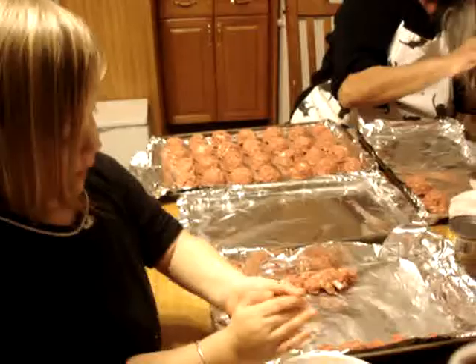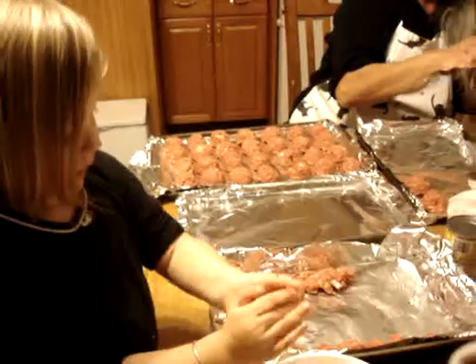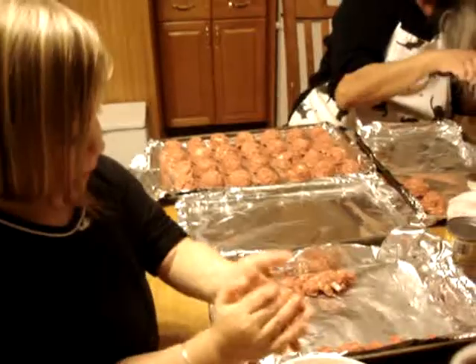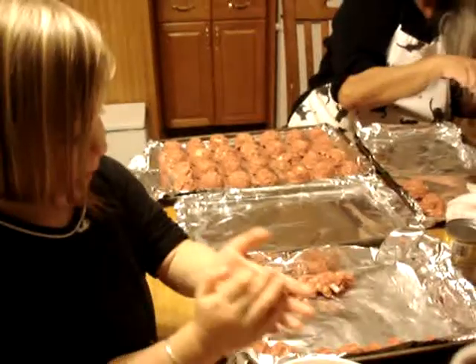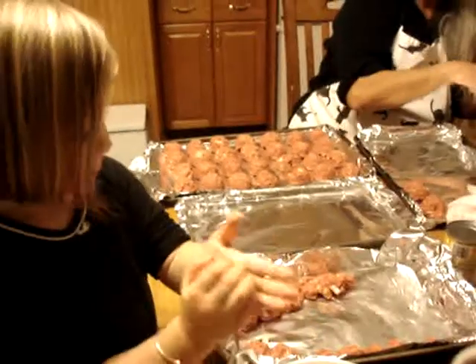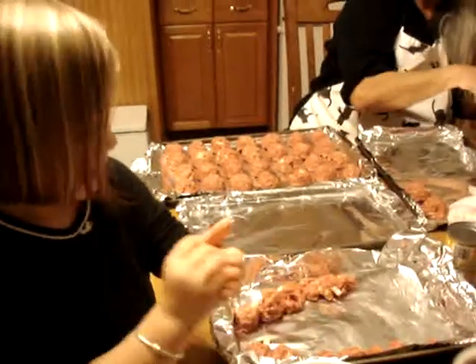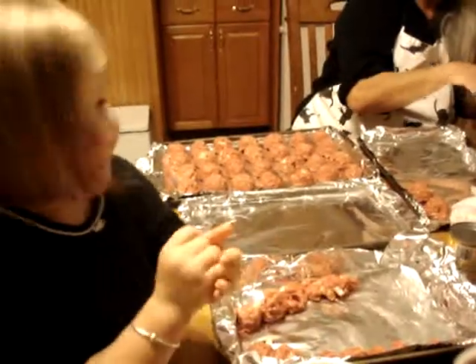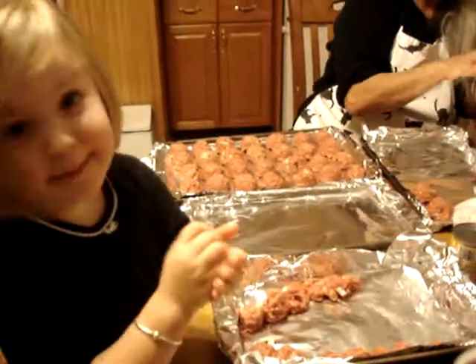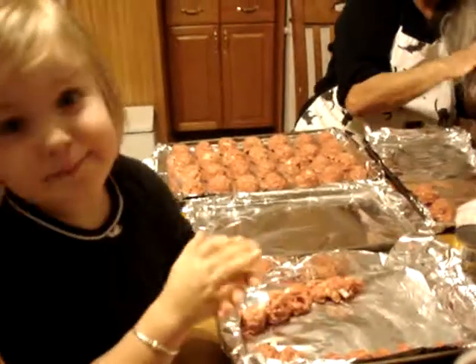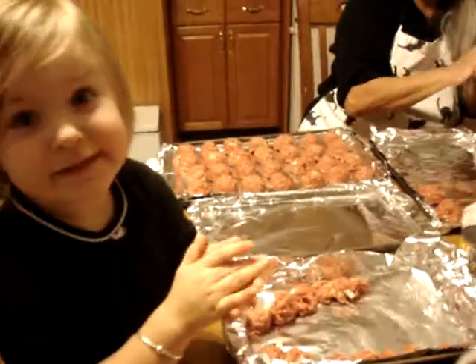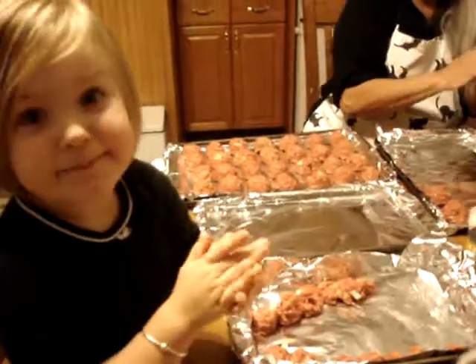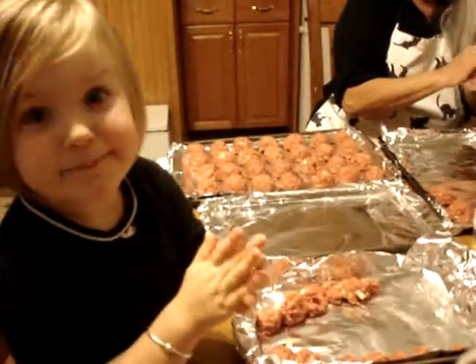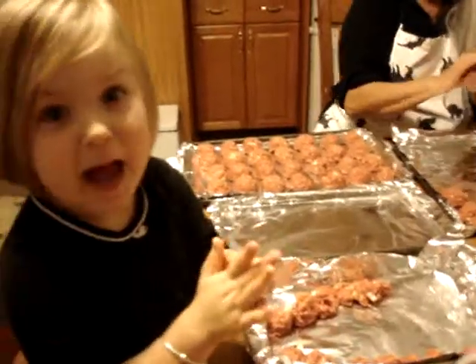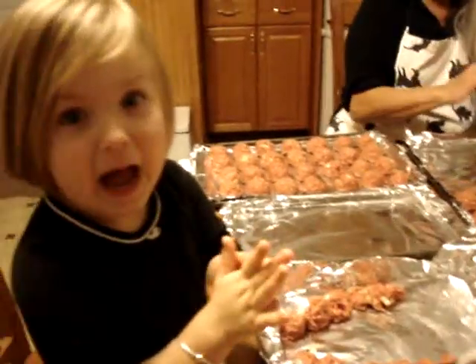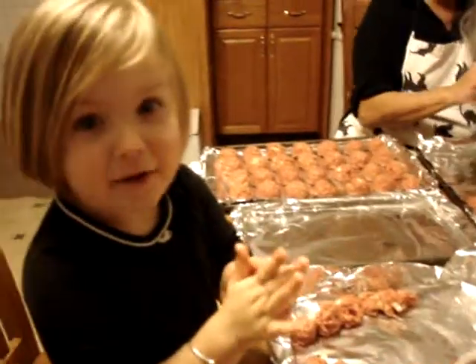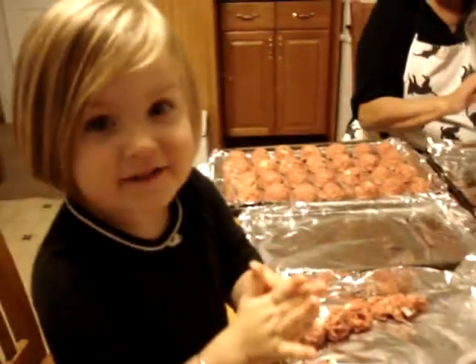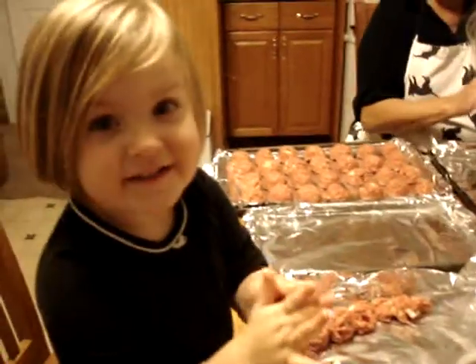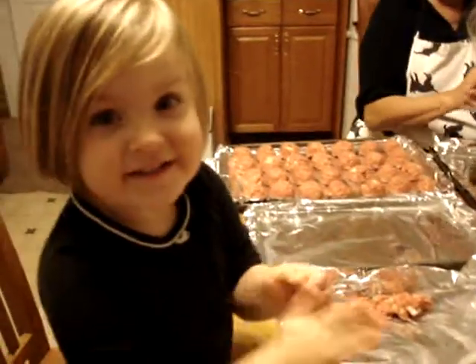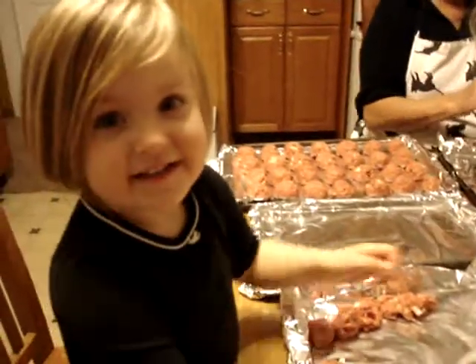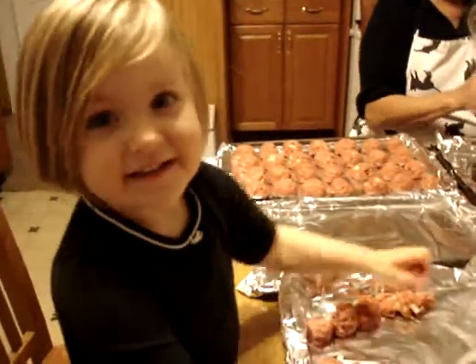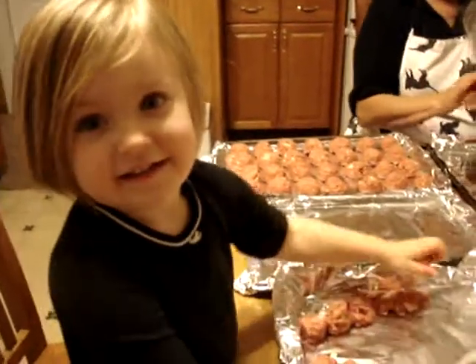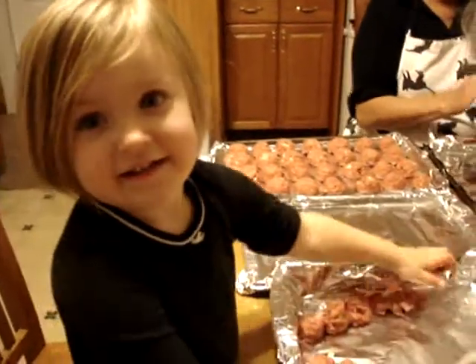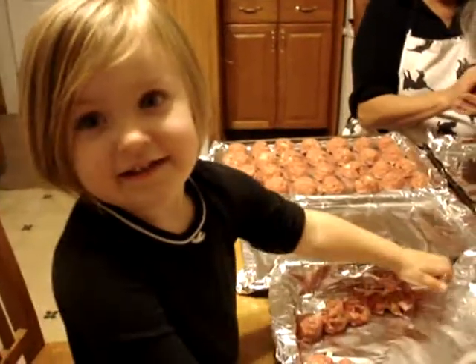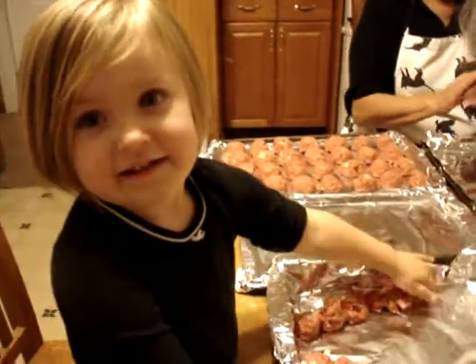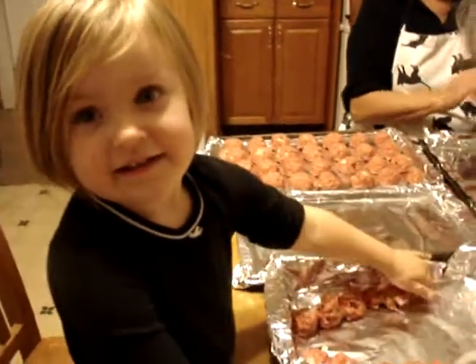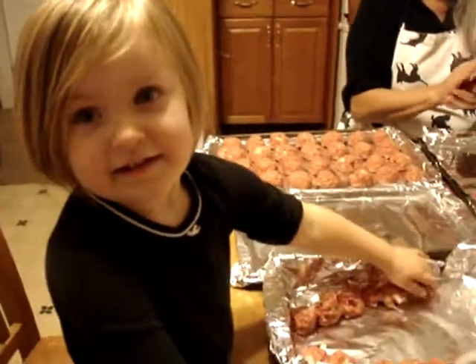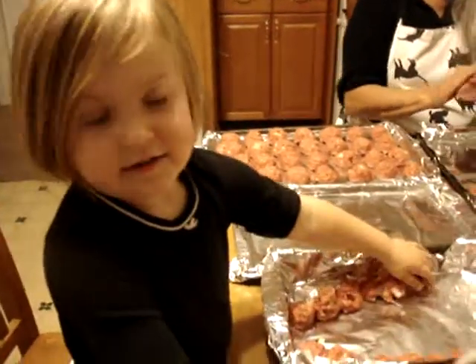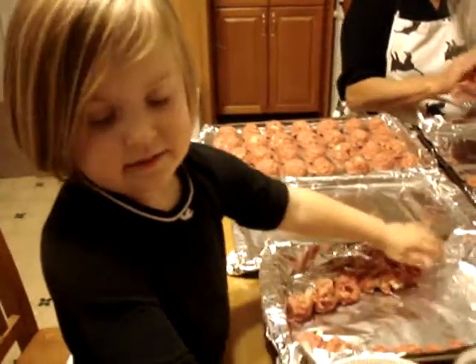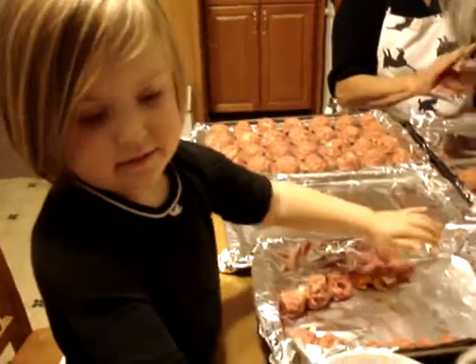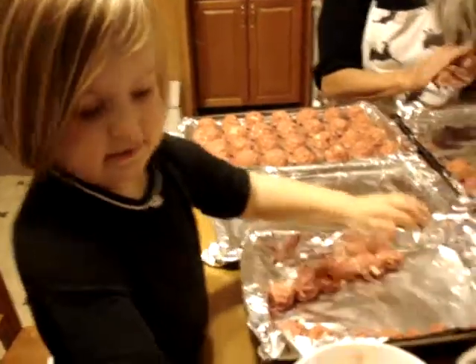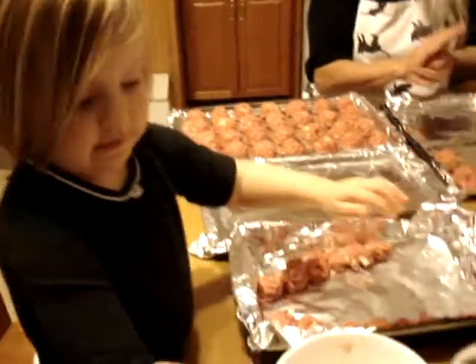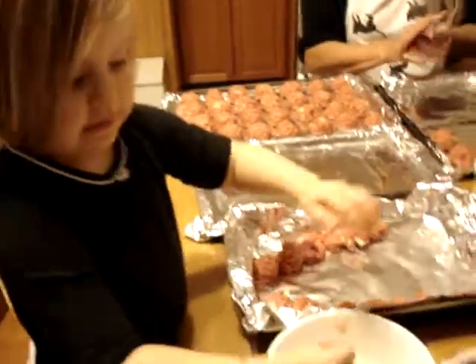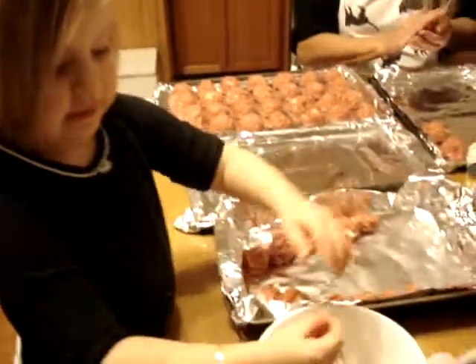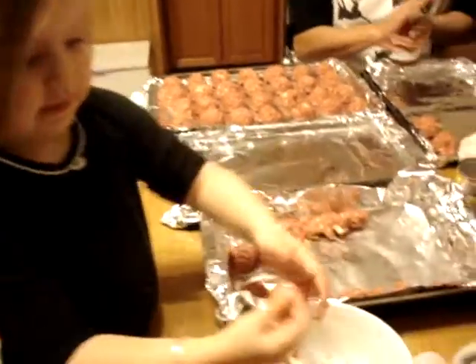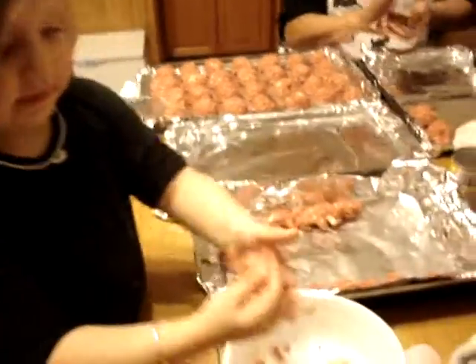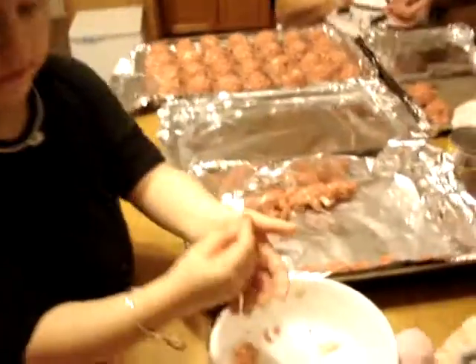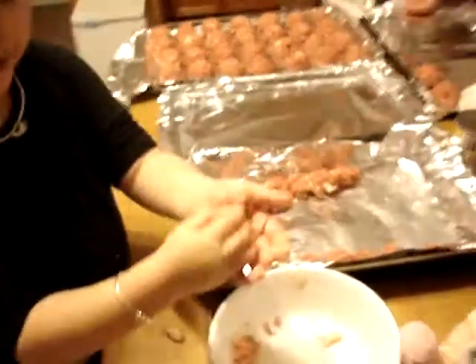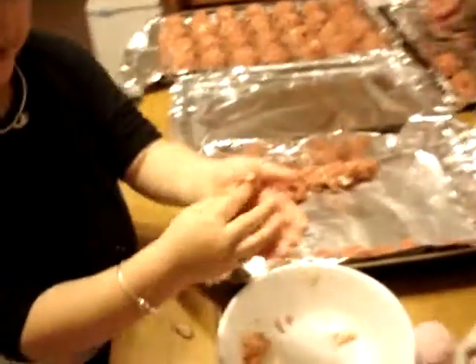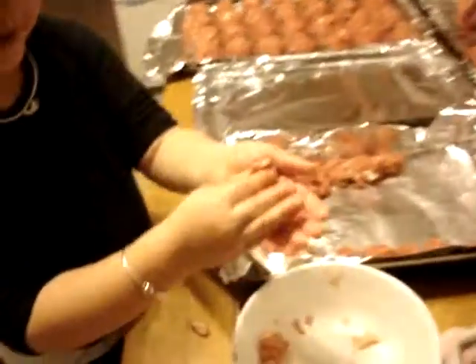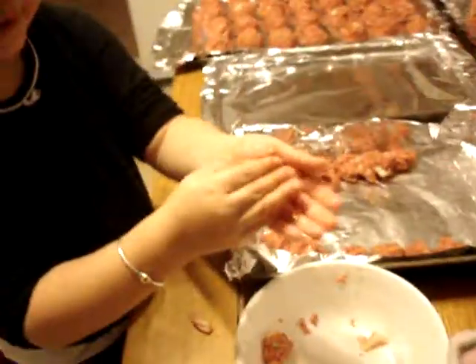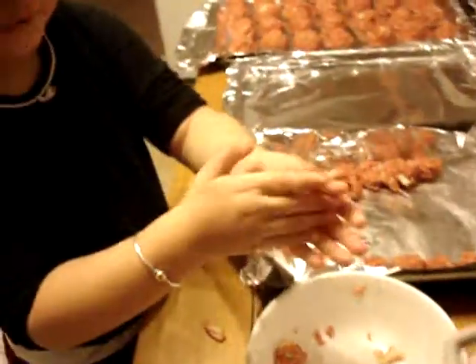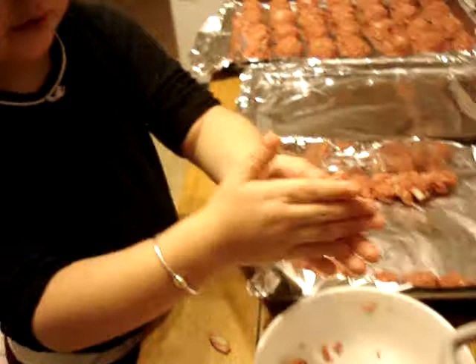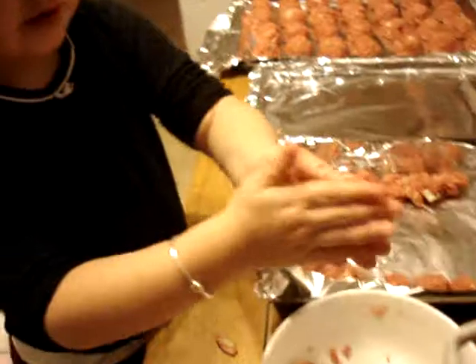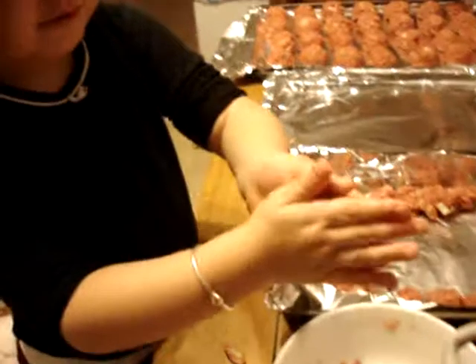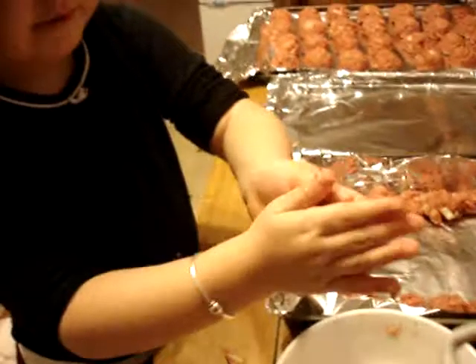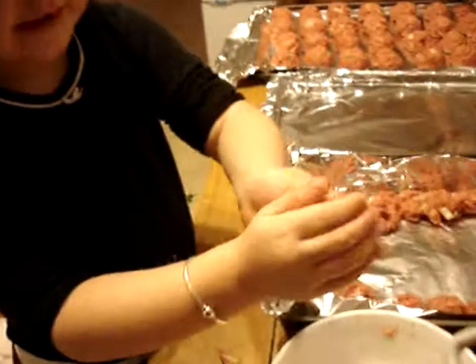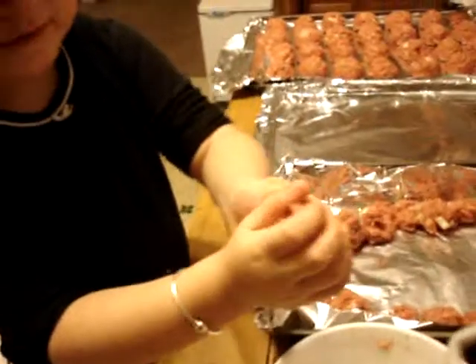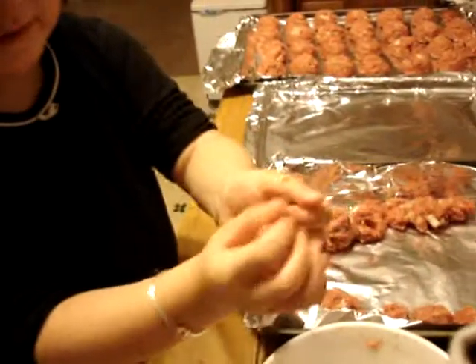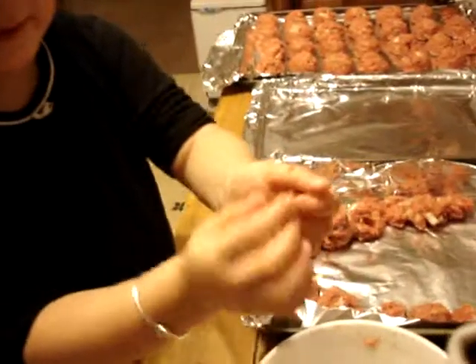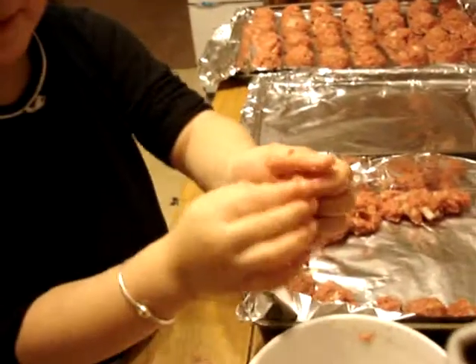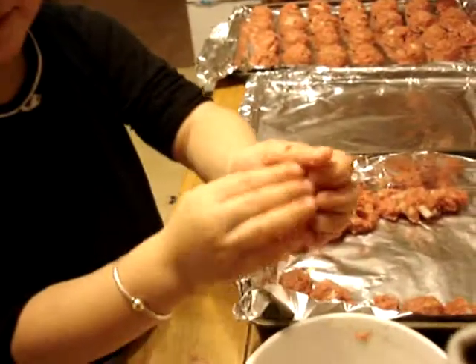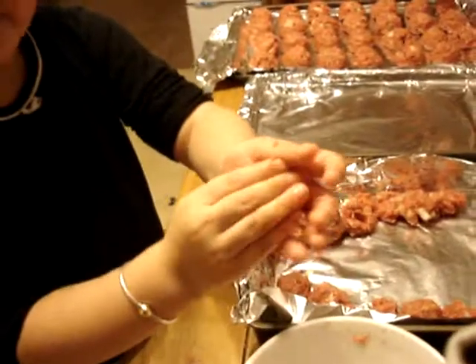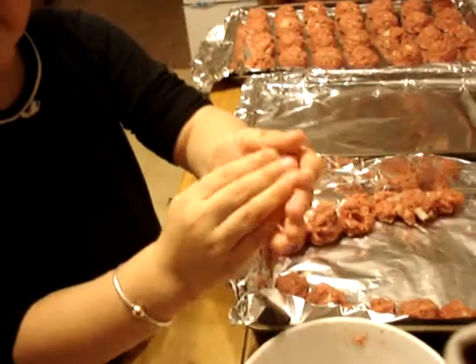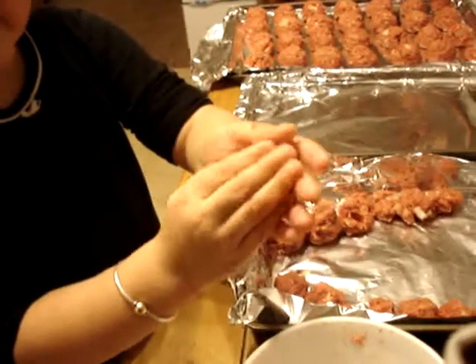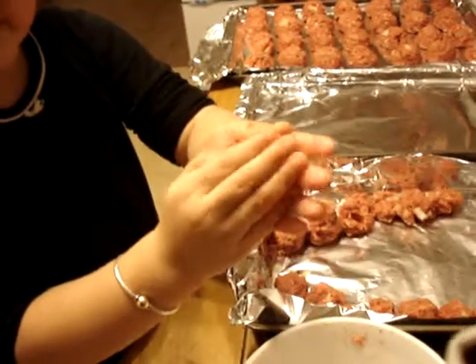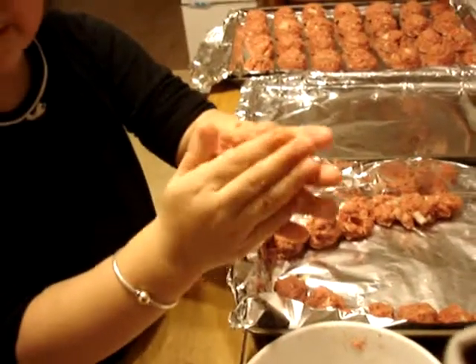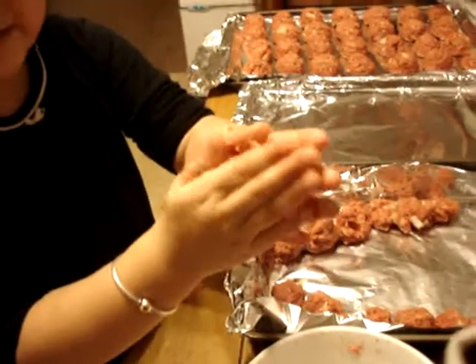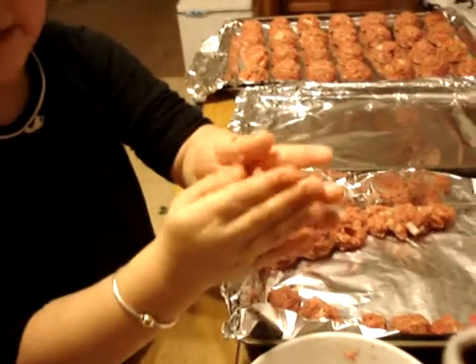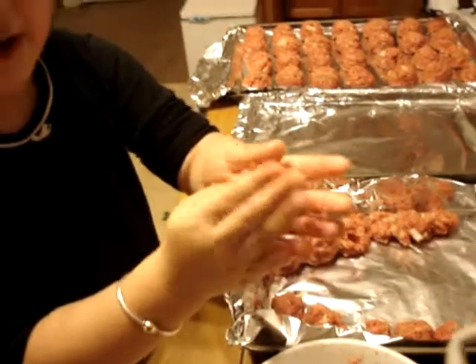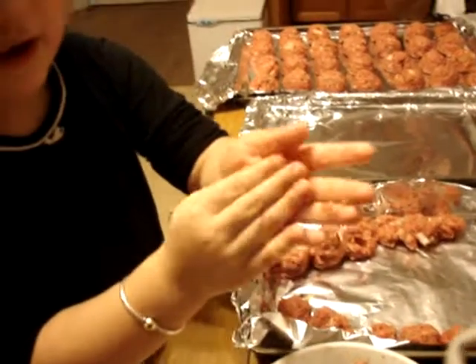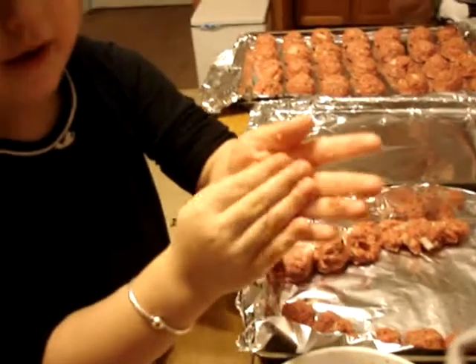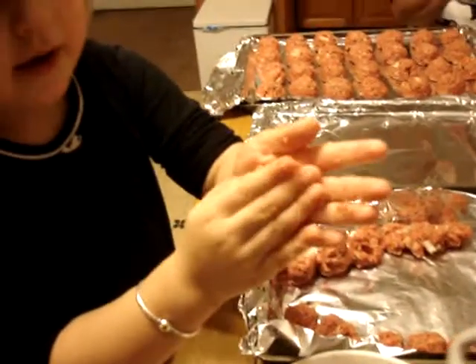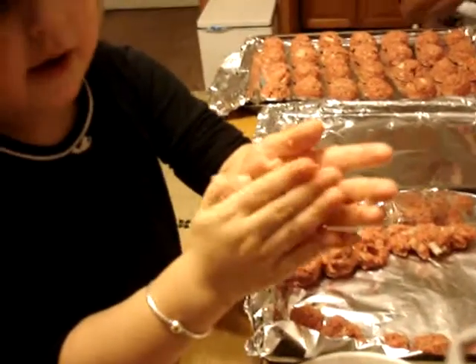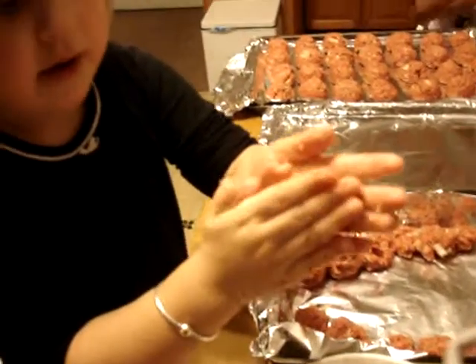I'm making meatballs. Wow. How do you make meatballs? Like I roll it. See? Mm-hmm.